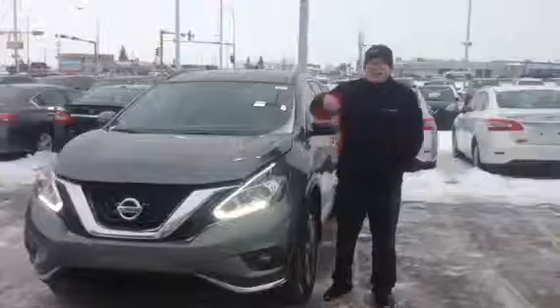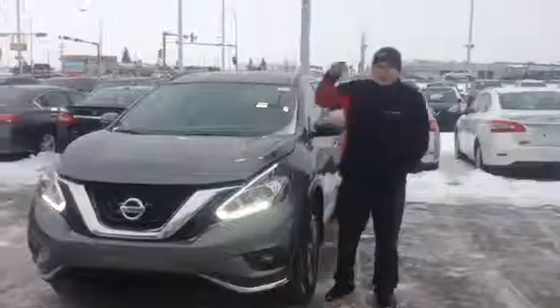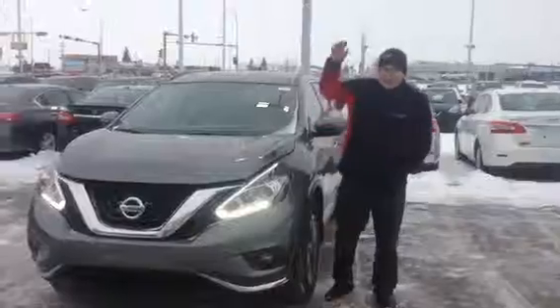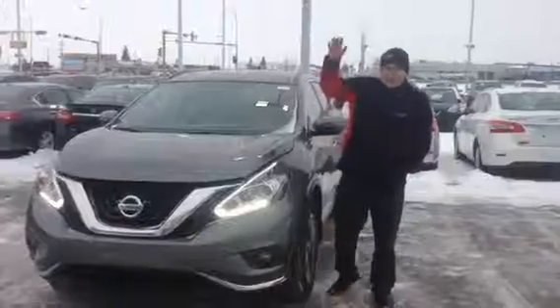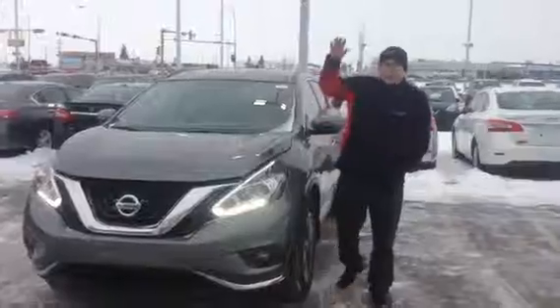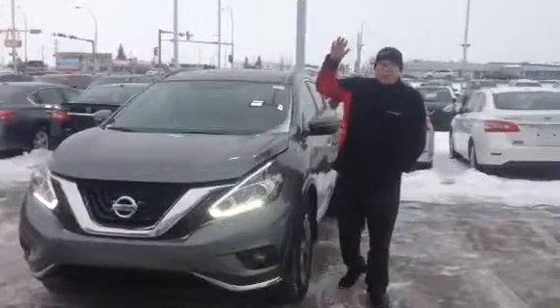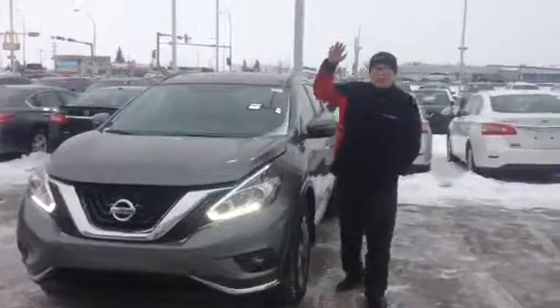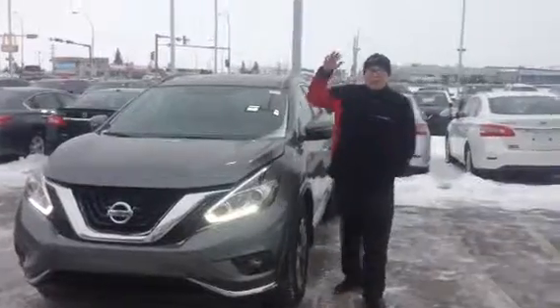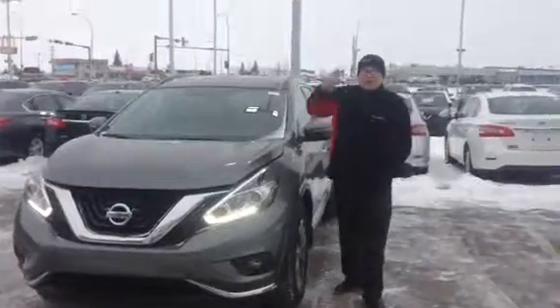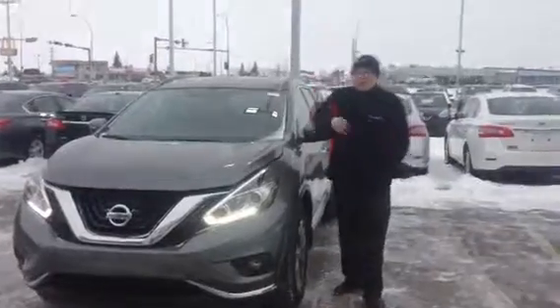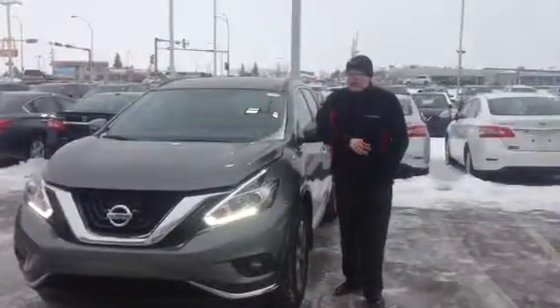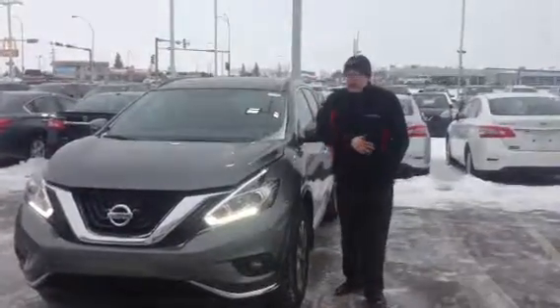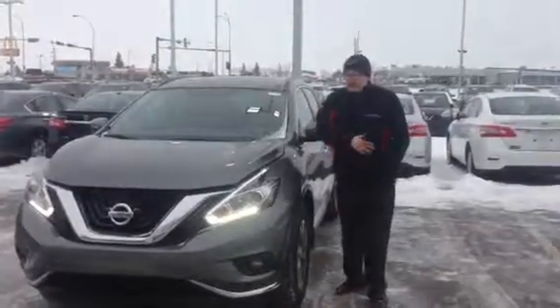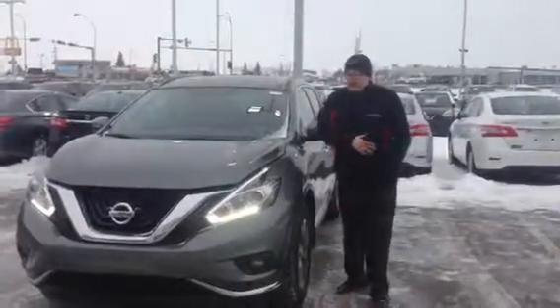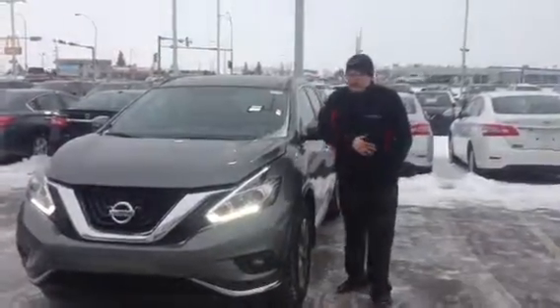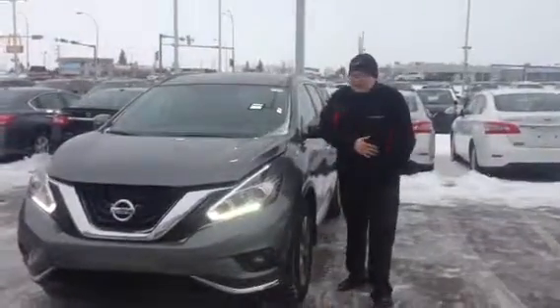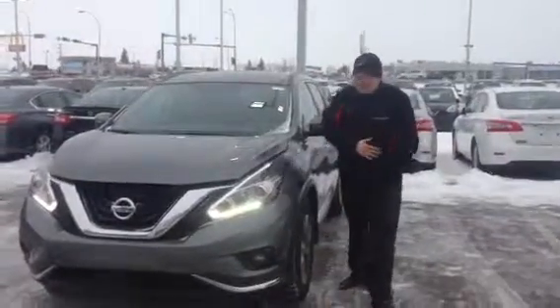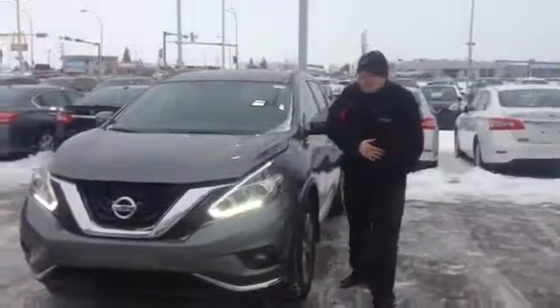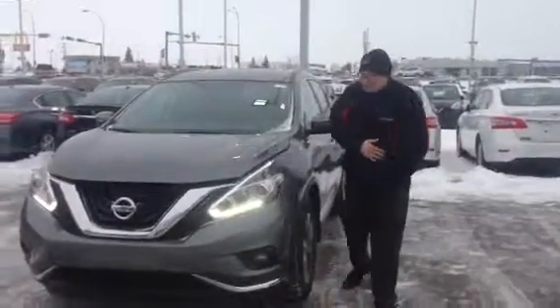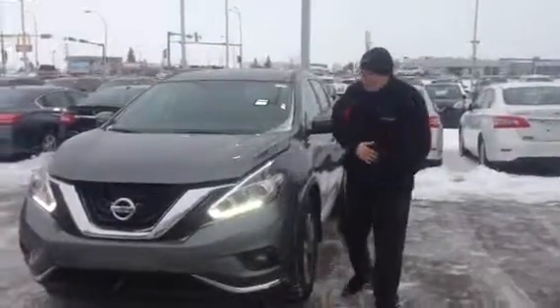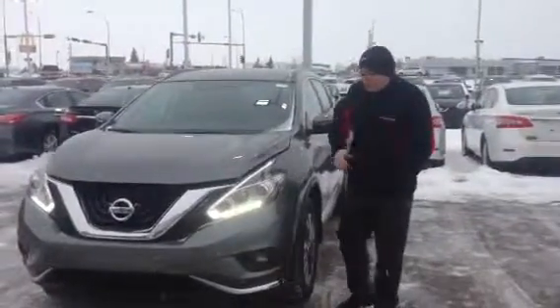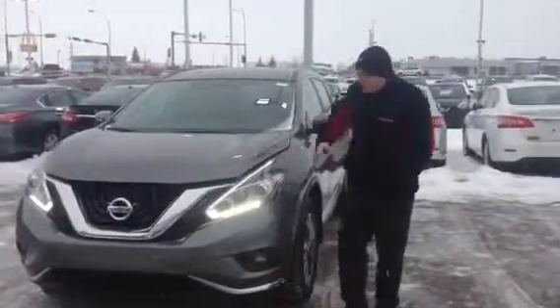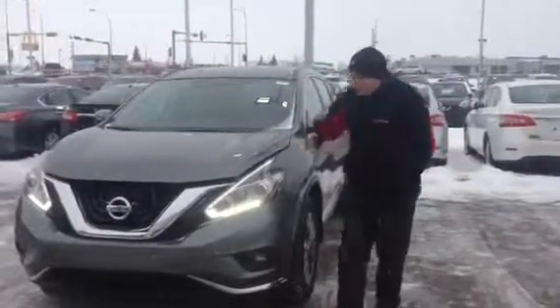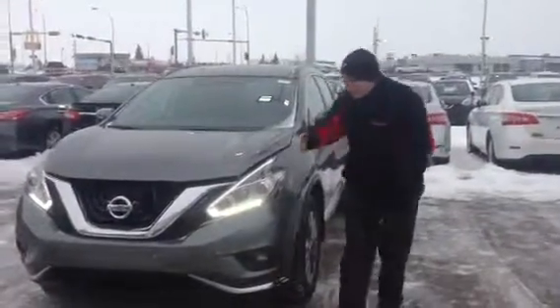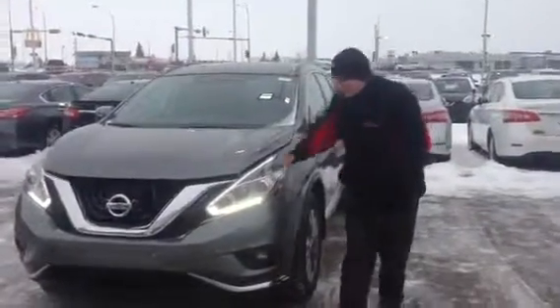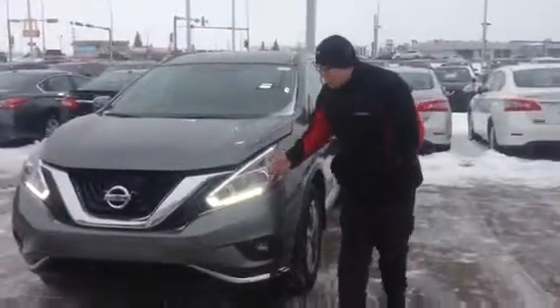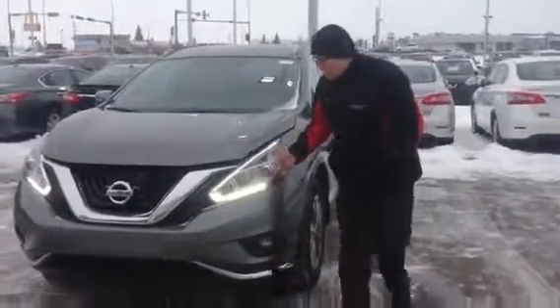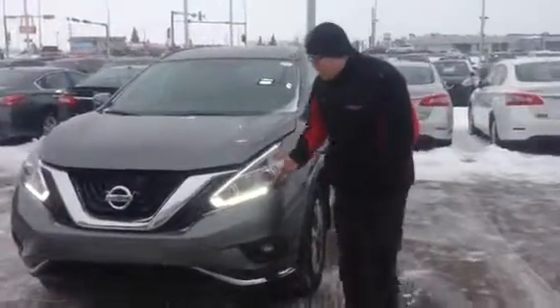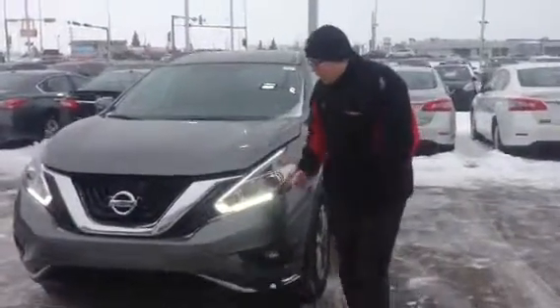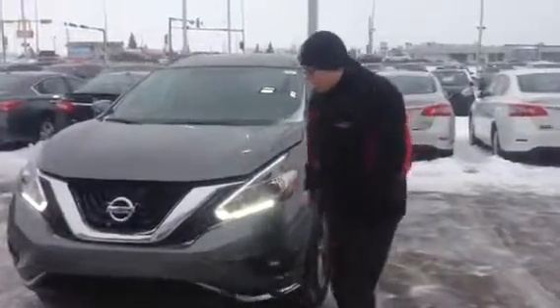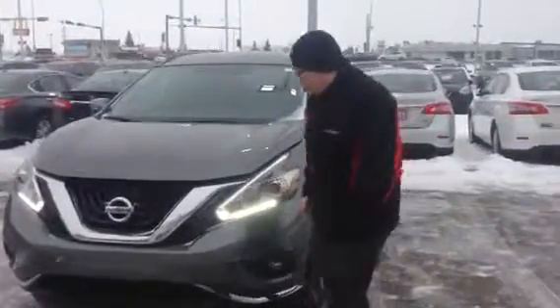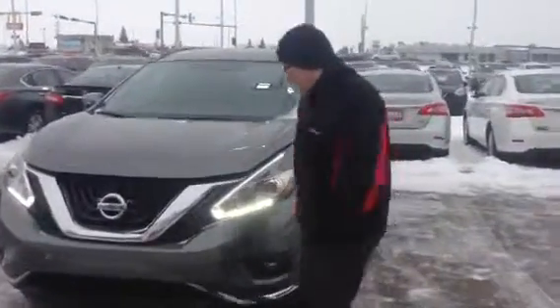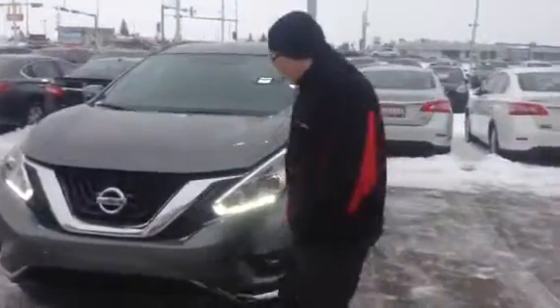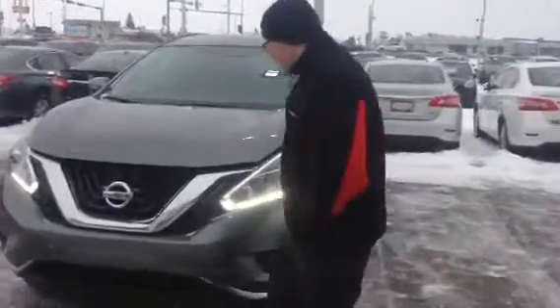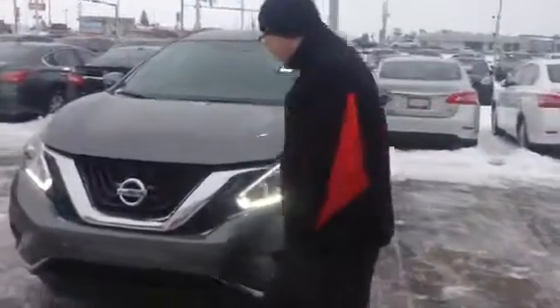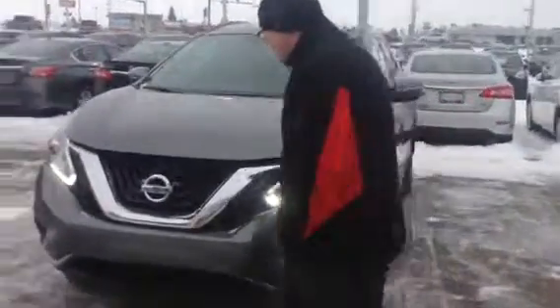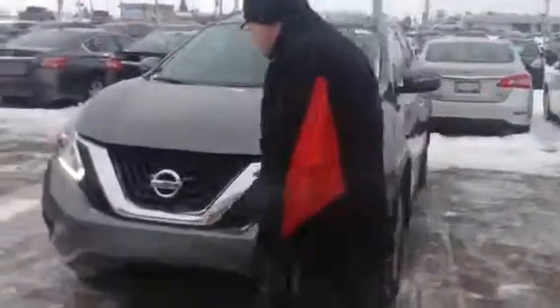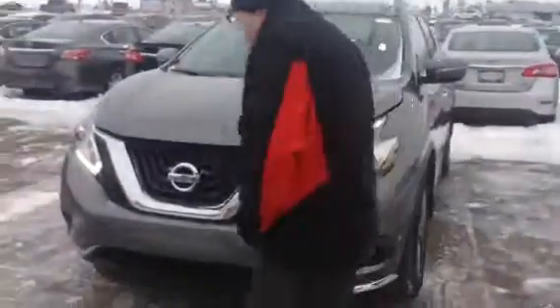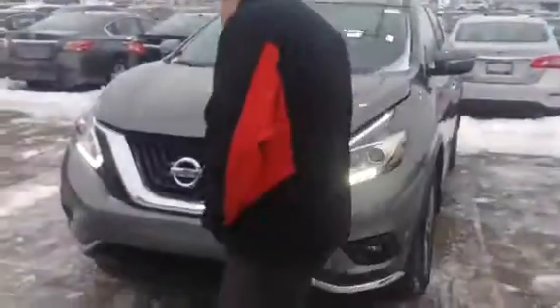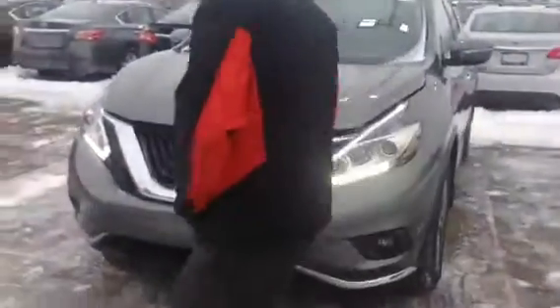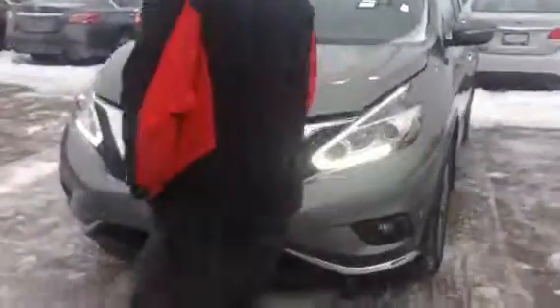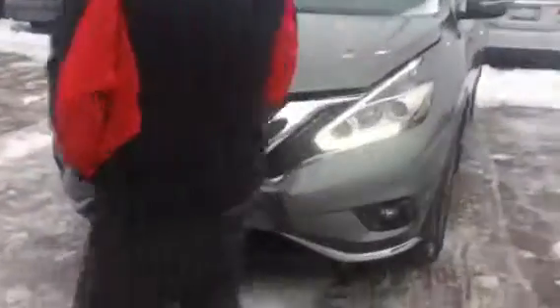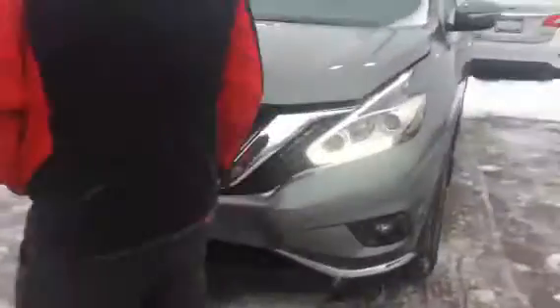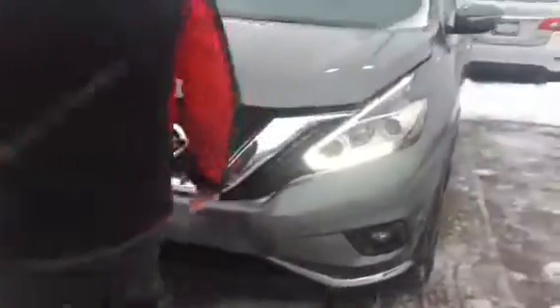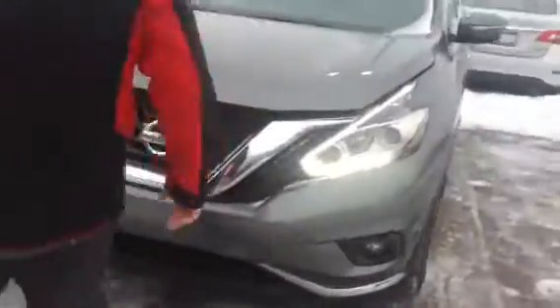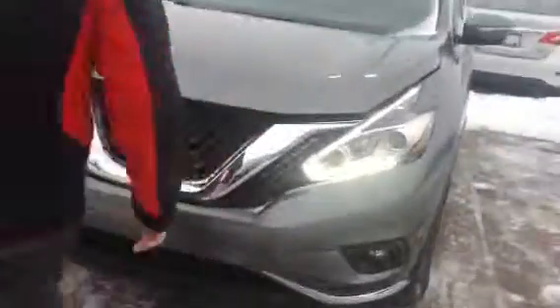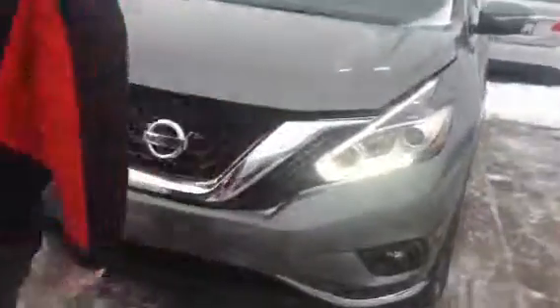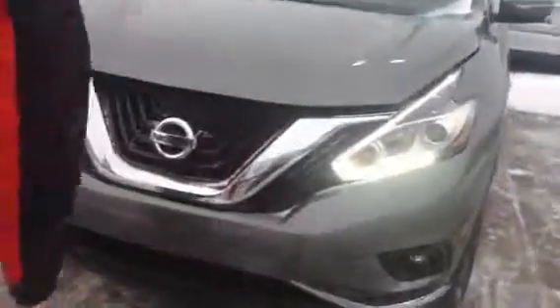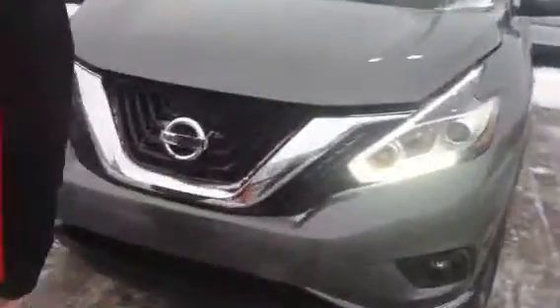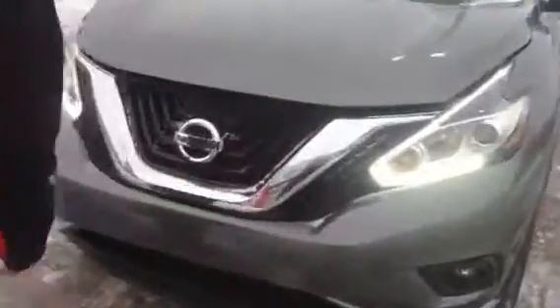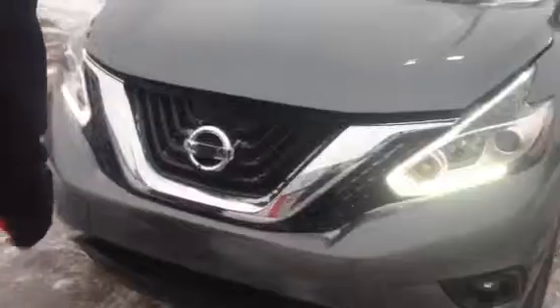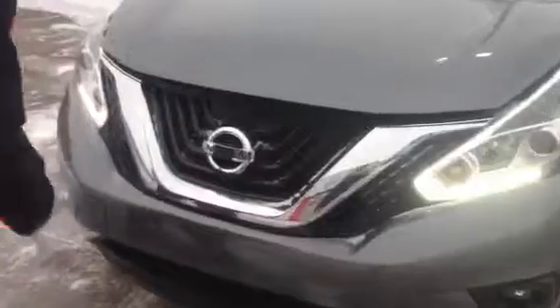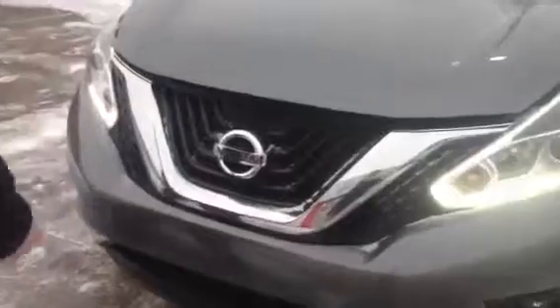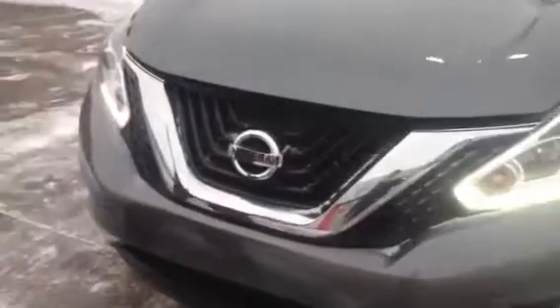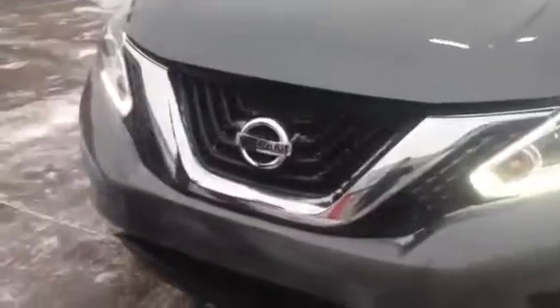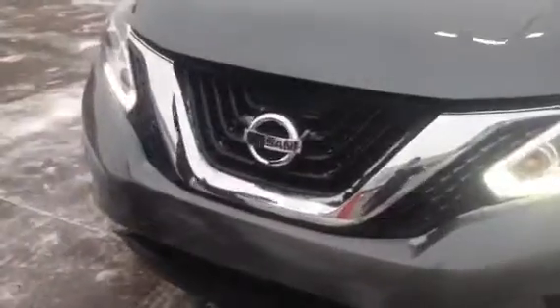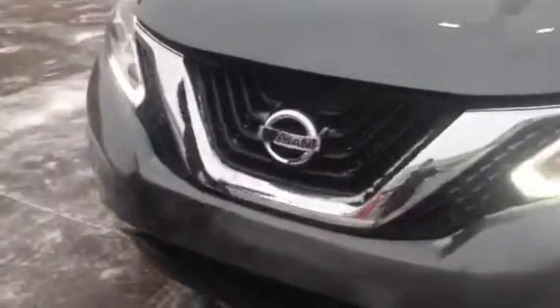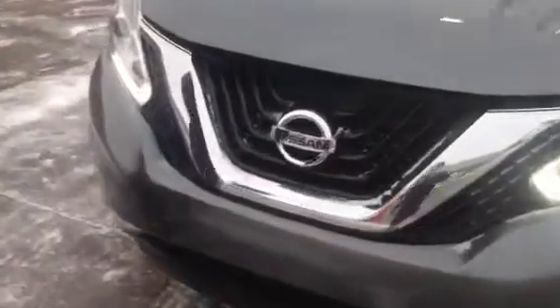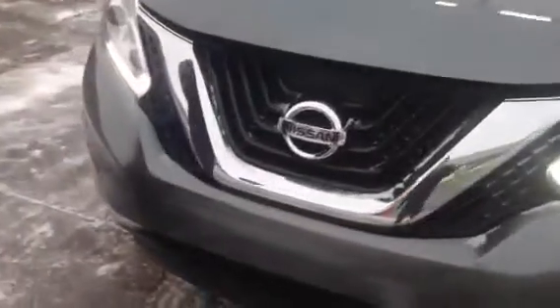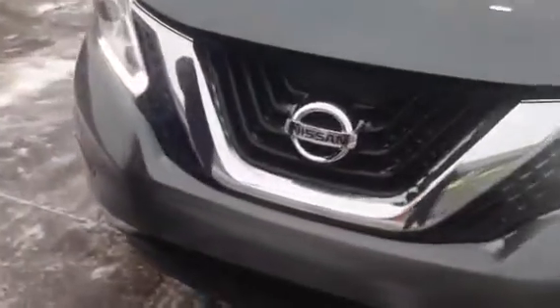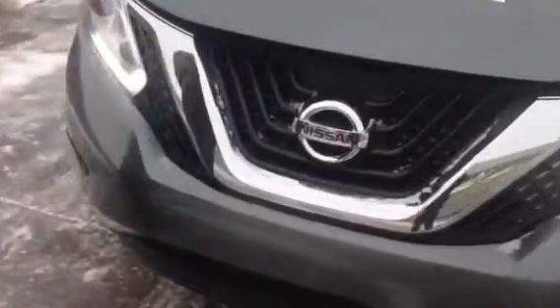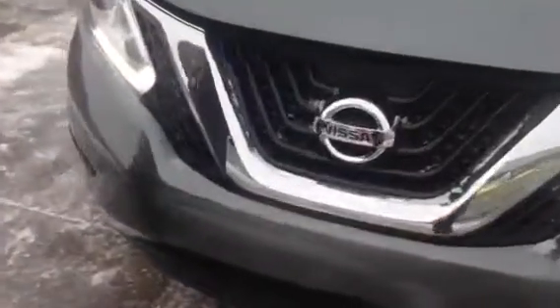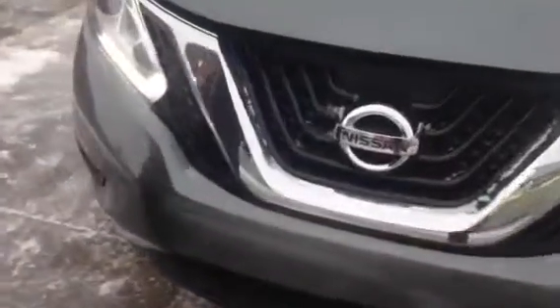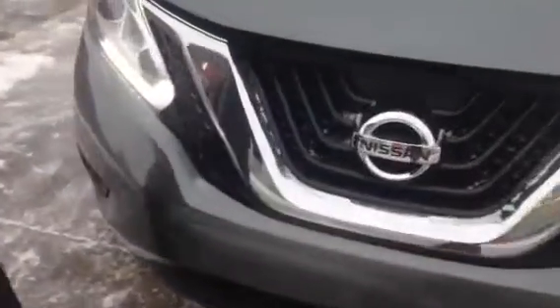Hey there Larry, Pinkjohn here from LA Nissan. Got your 2015 Nissan Murano all ready to go for you.